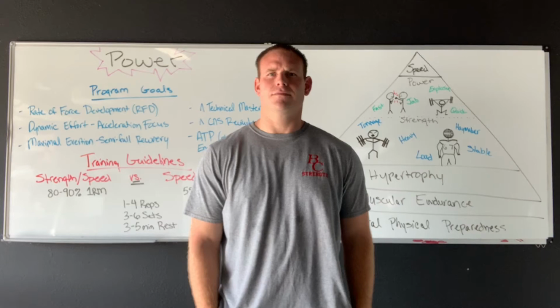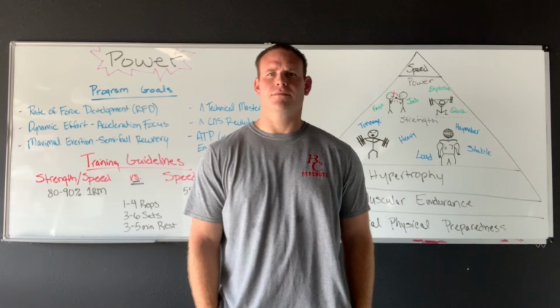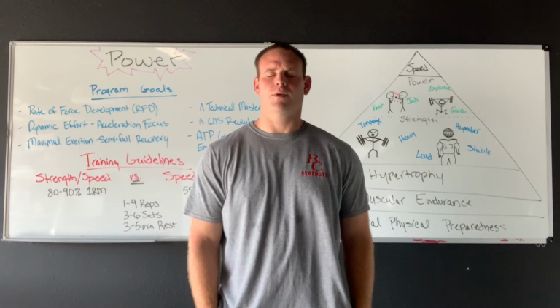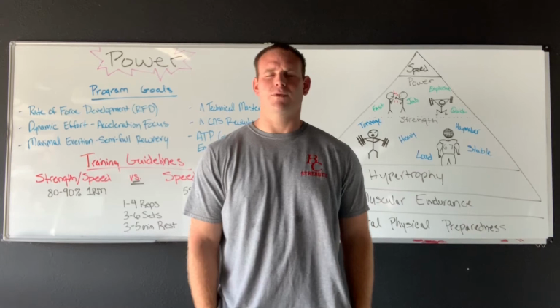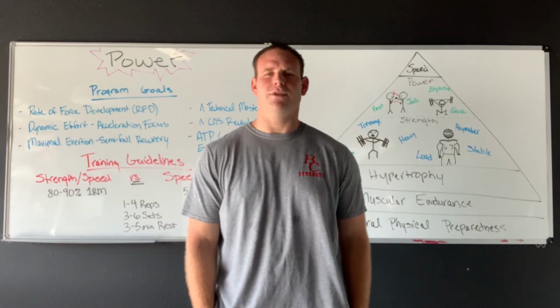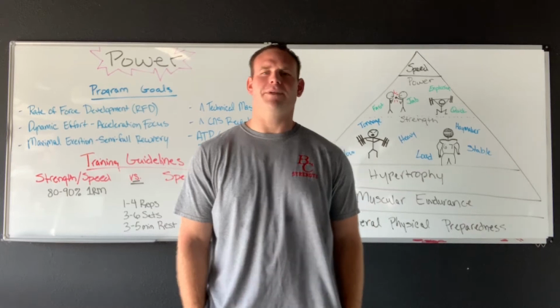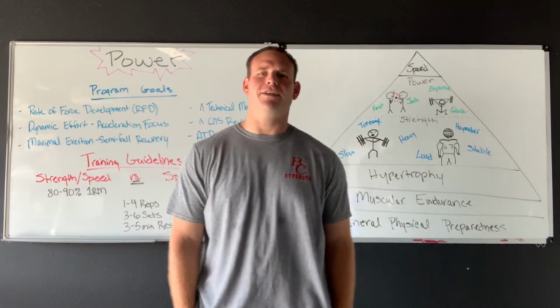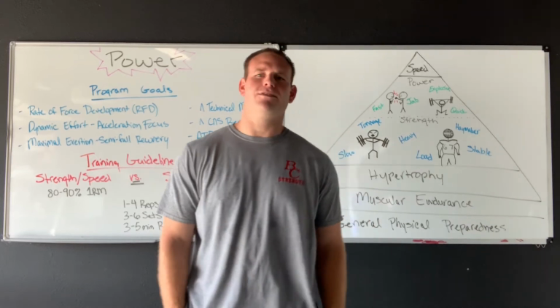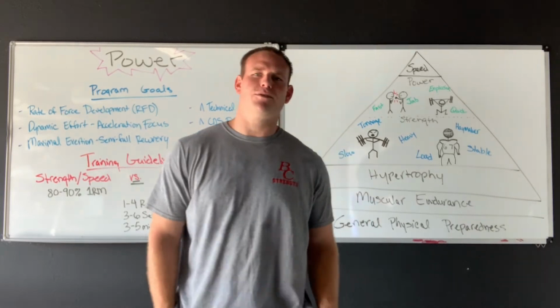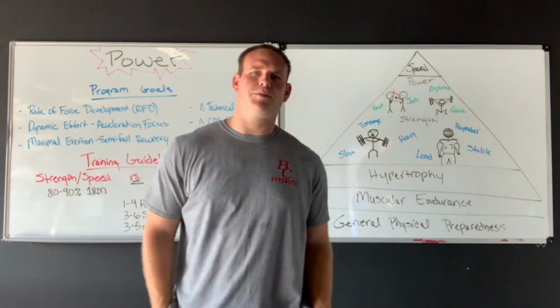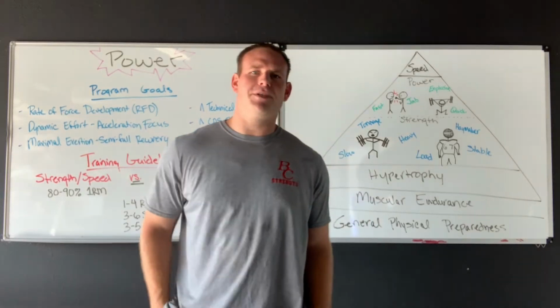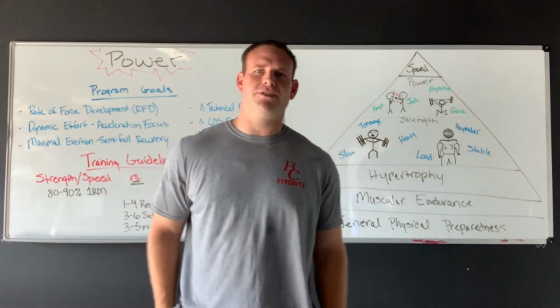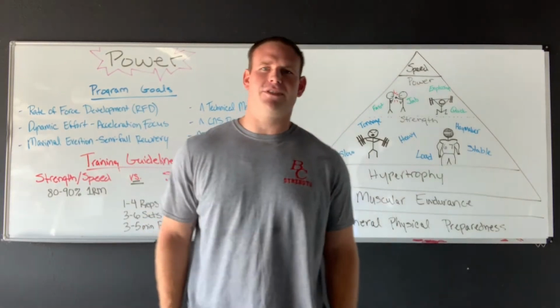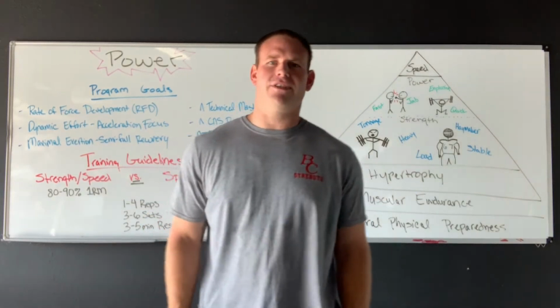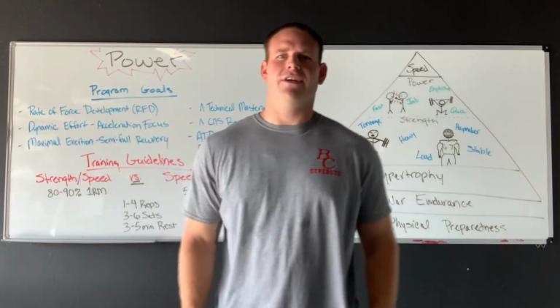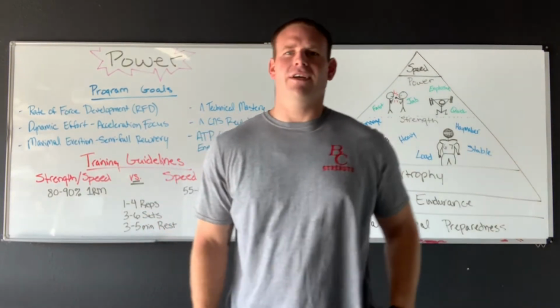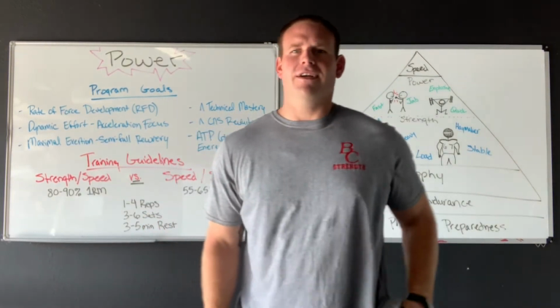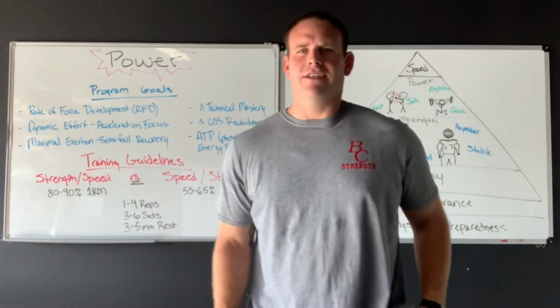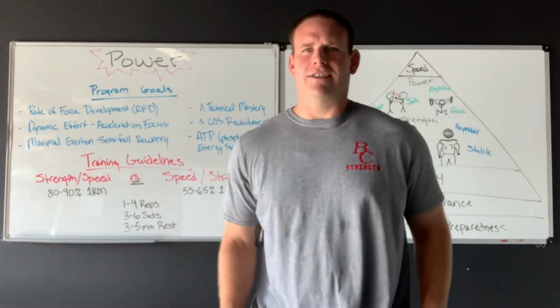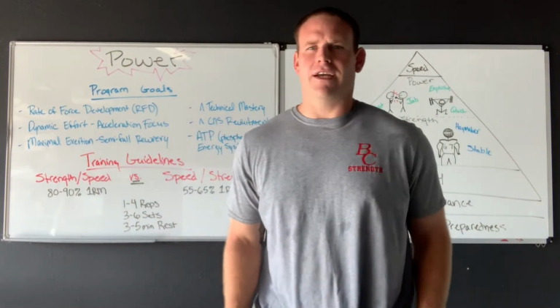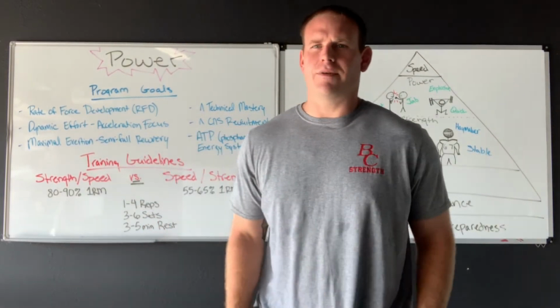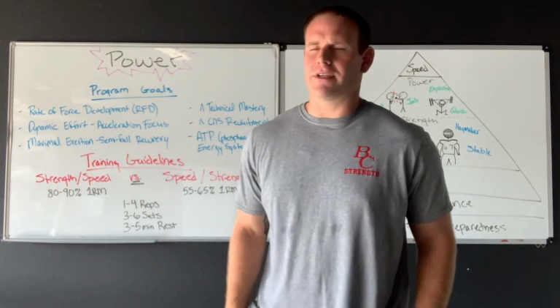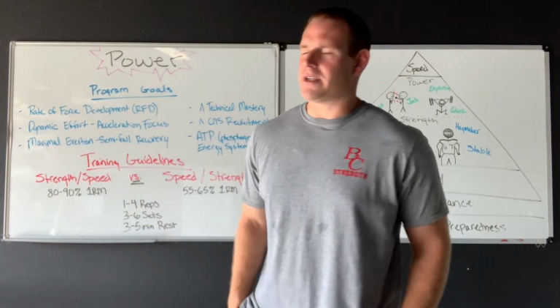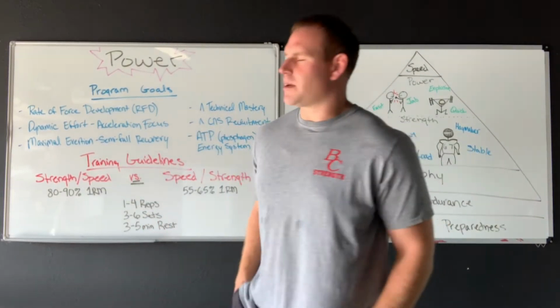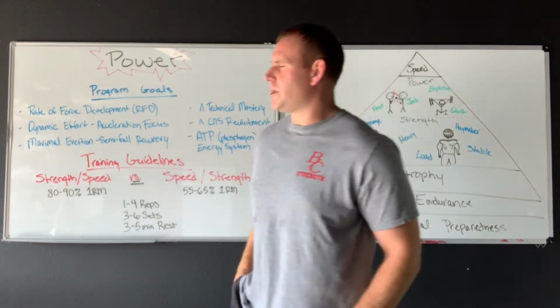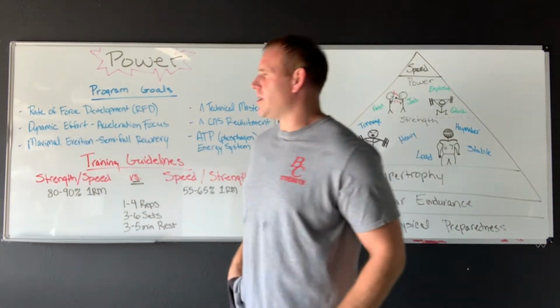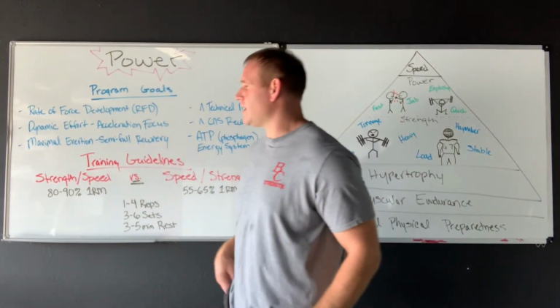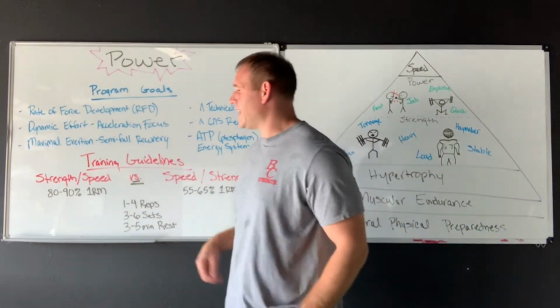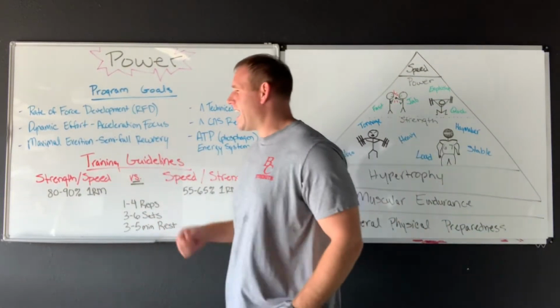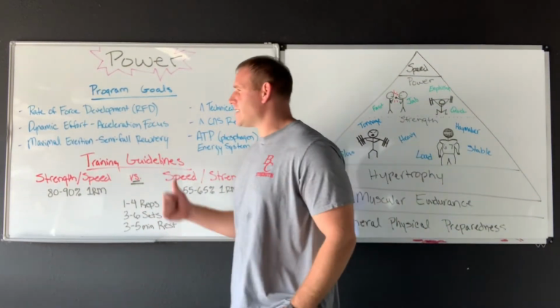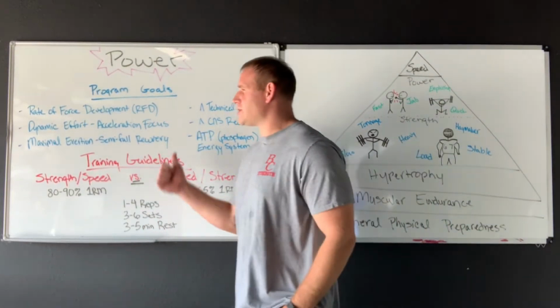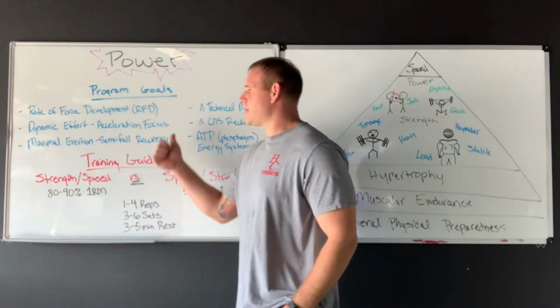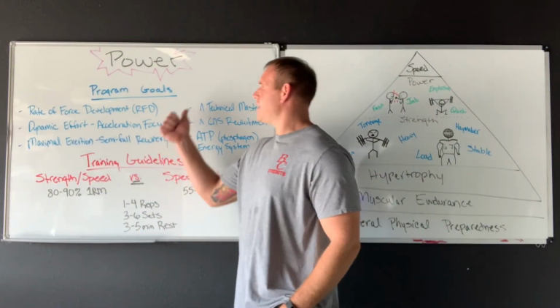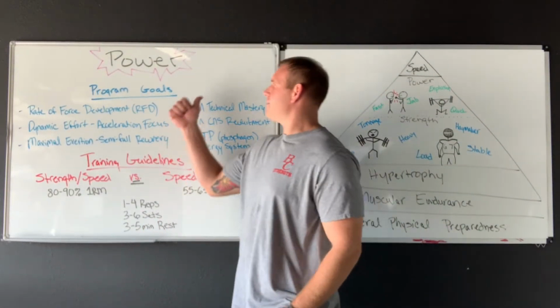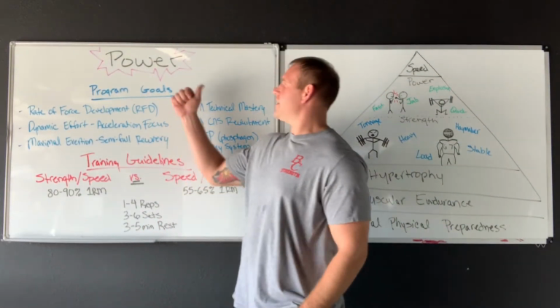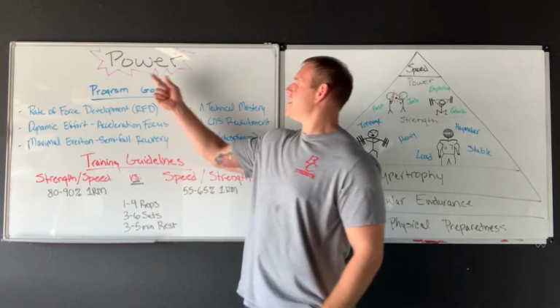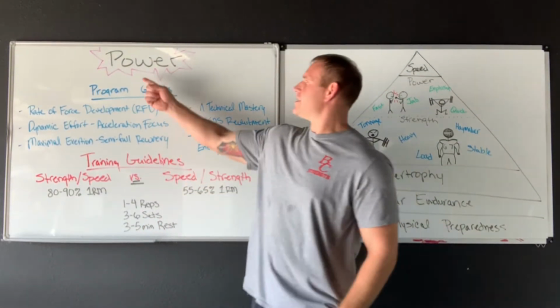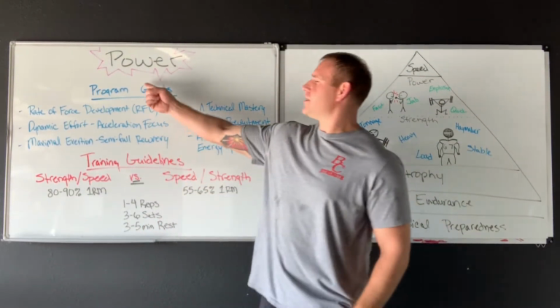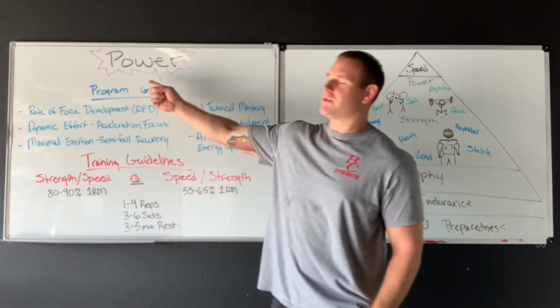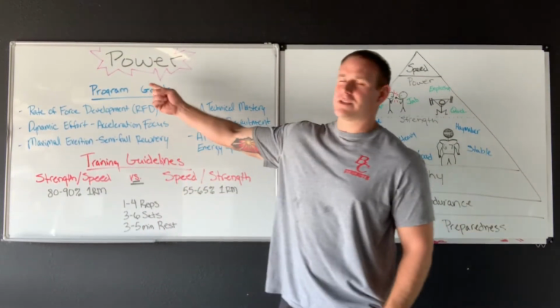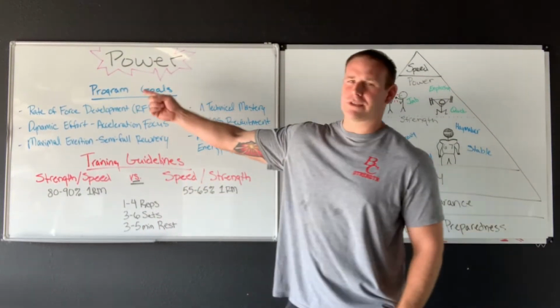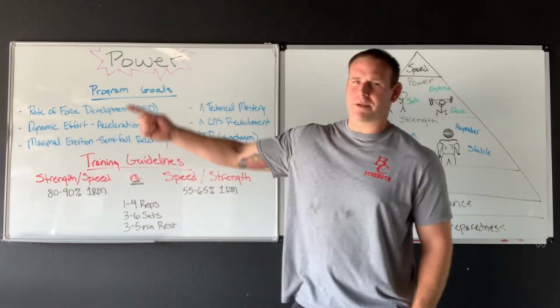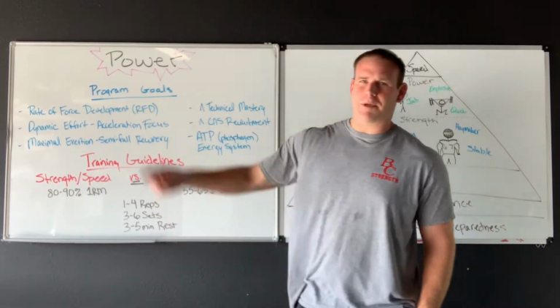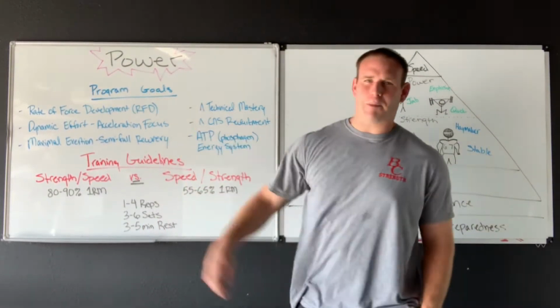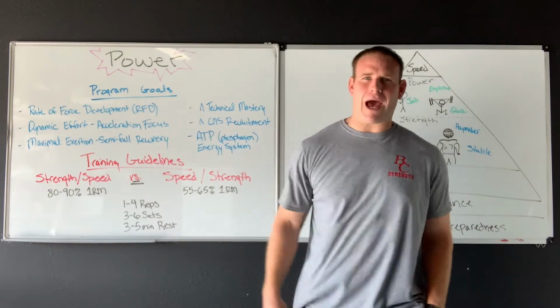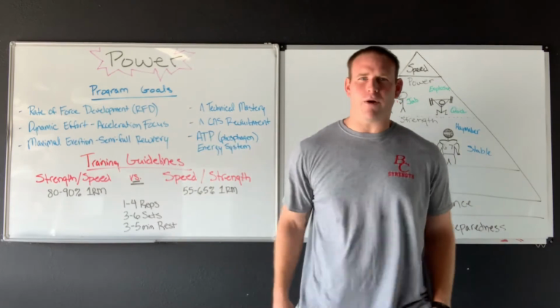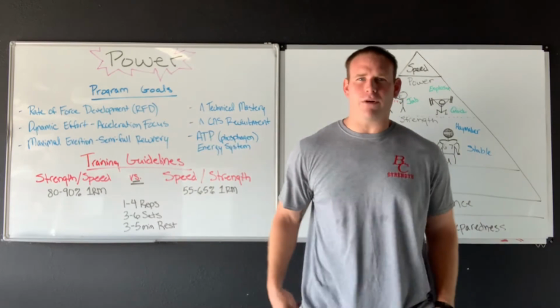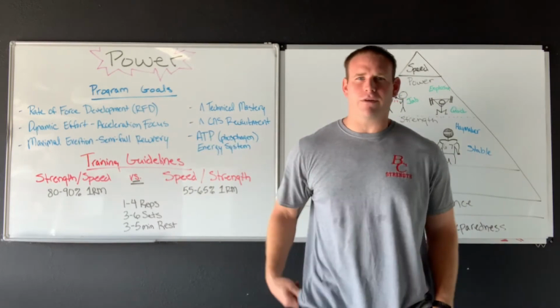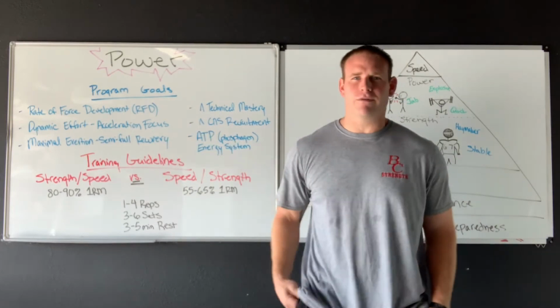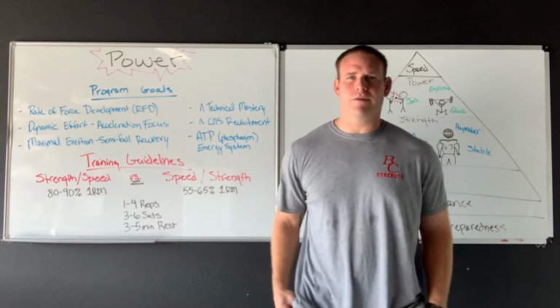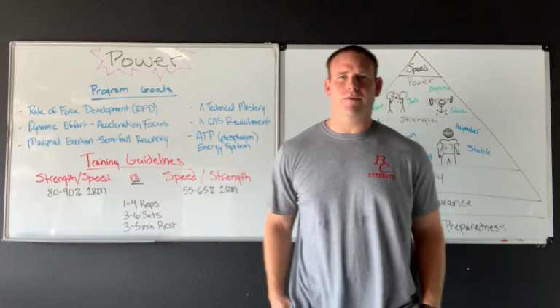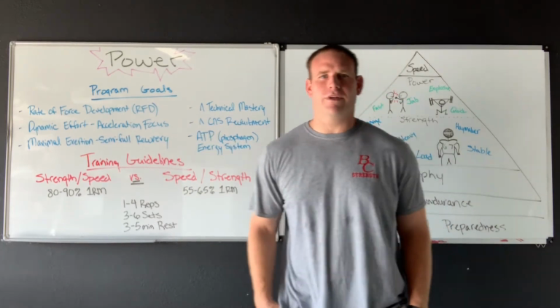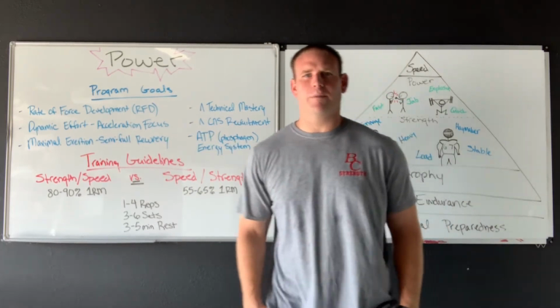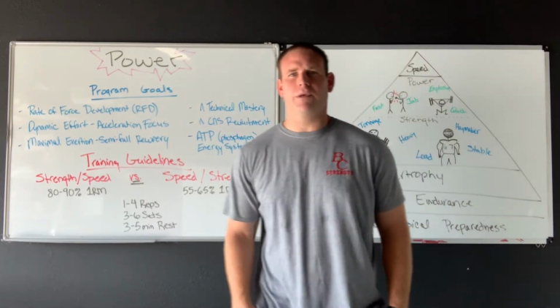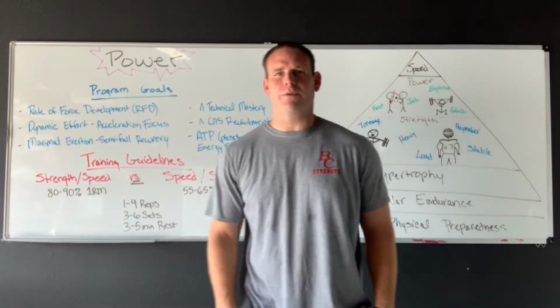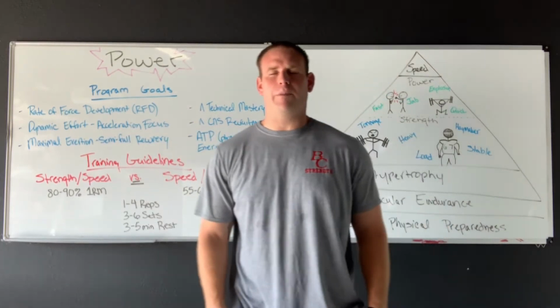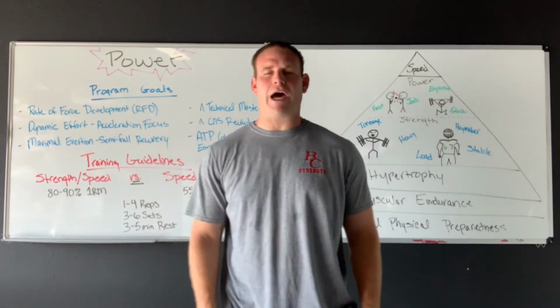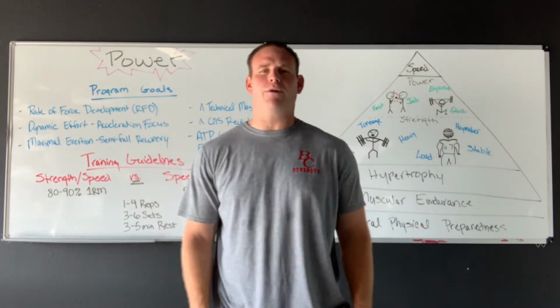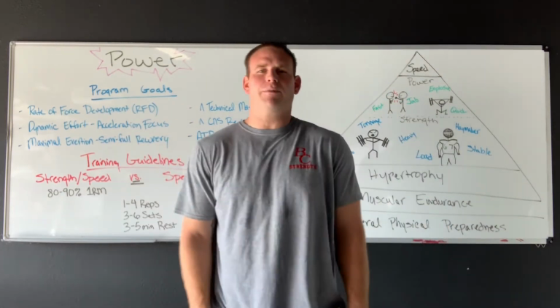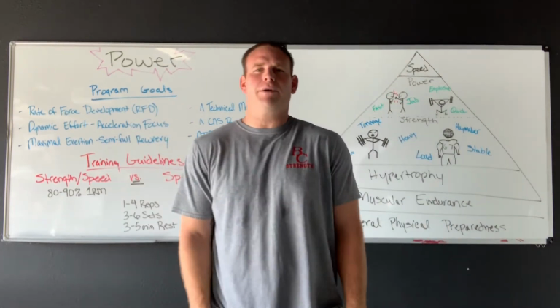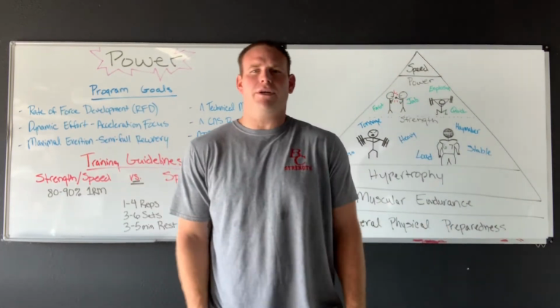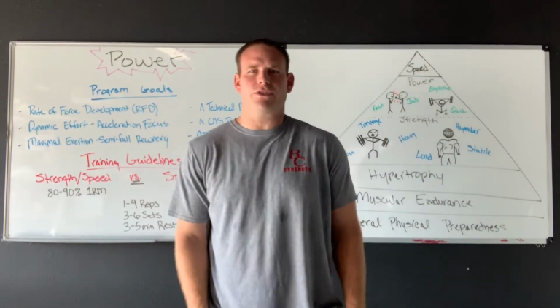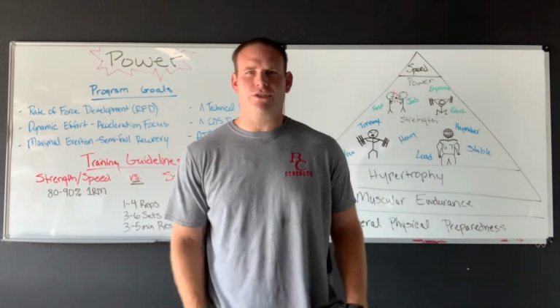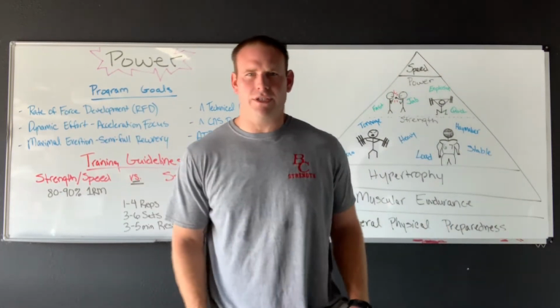What's up guys? Push Peters here. Today I want to talk about our last training phase, which is going to be power. We want to build power production now.